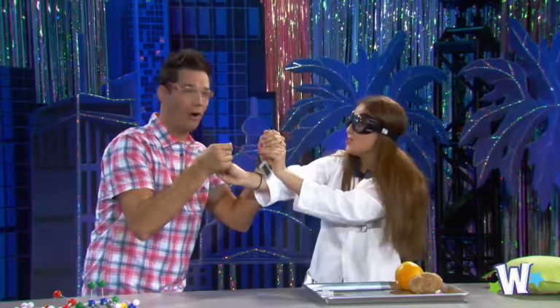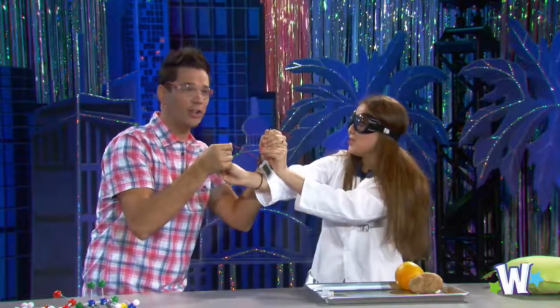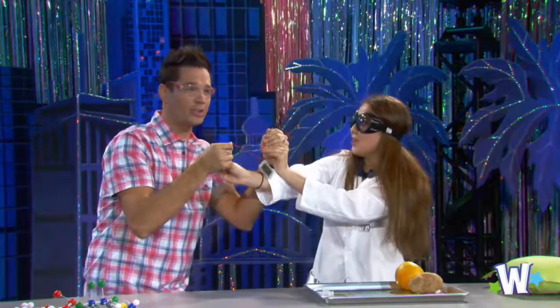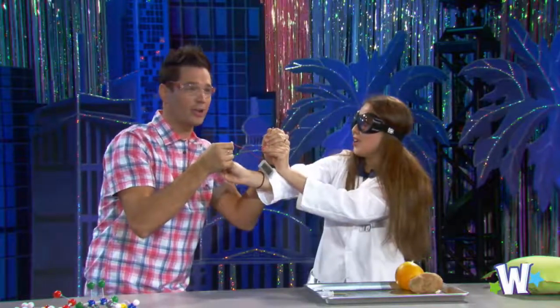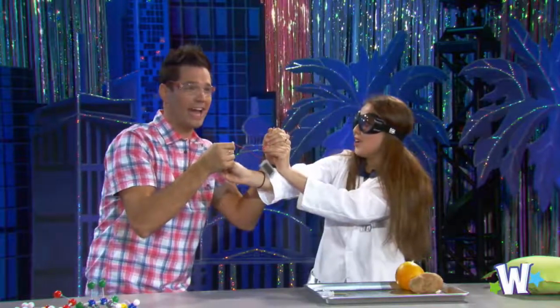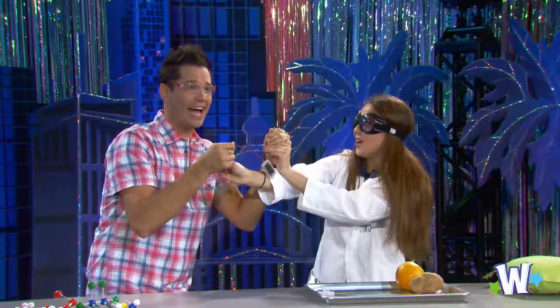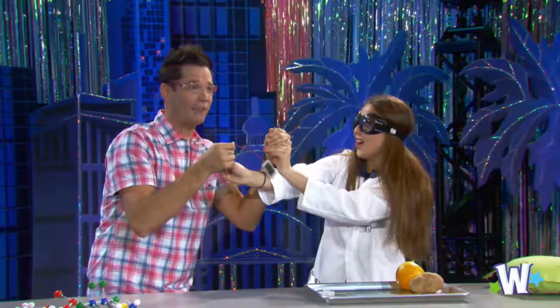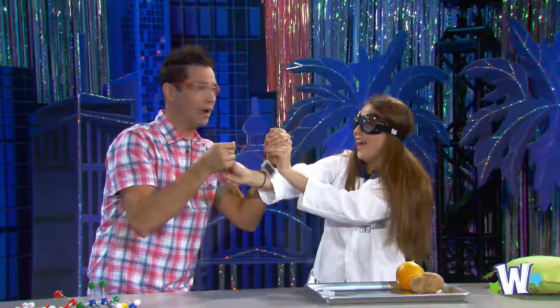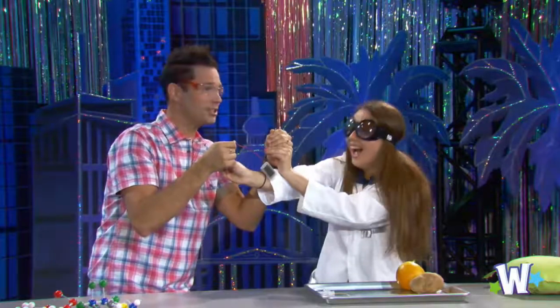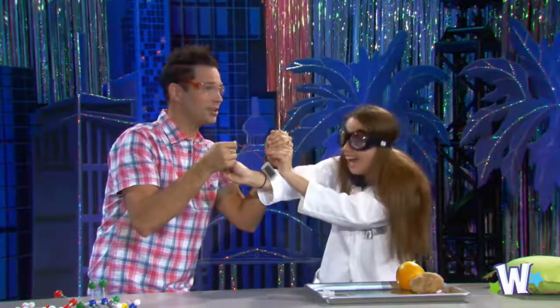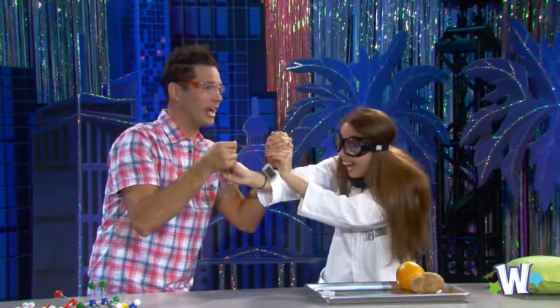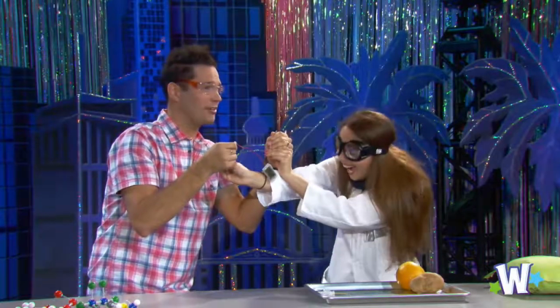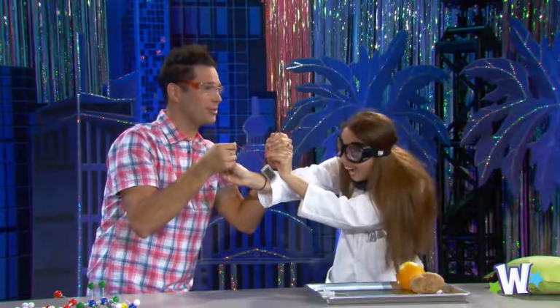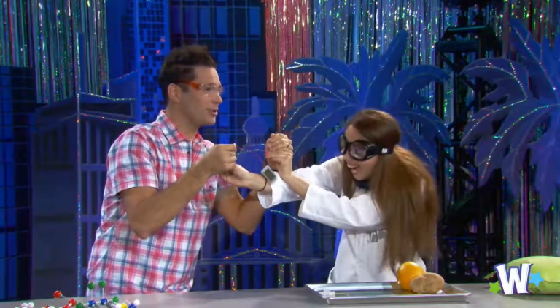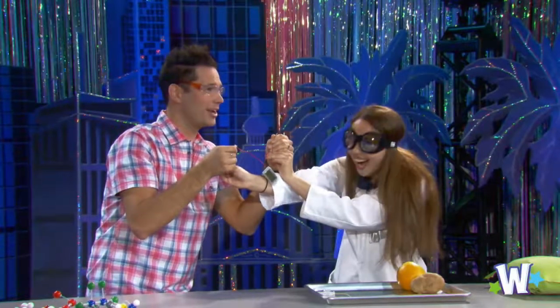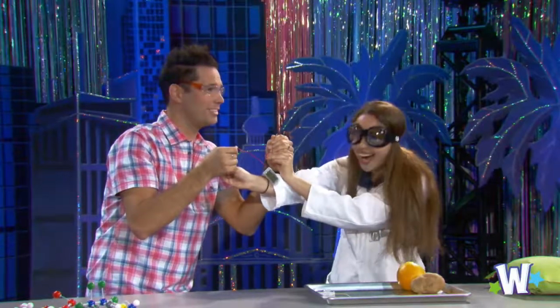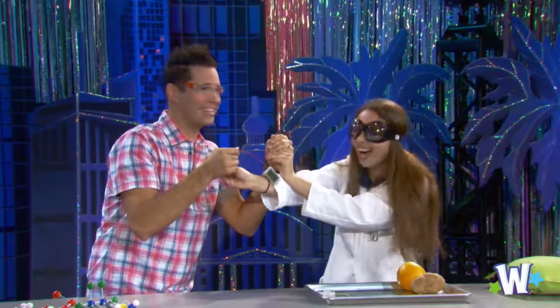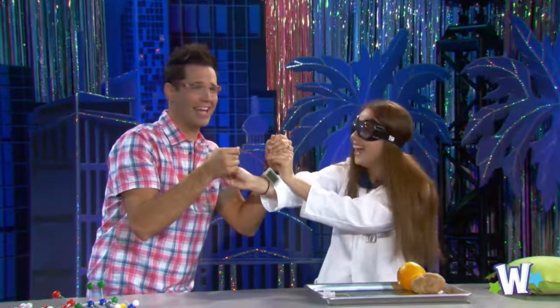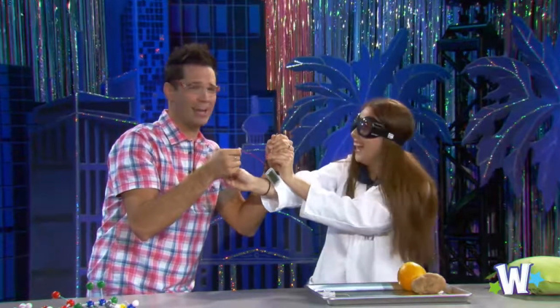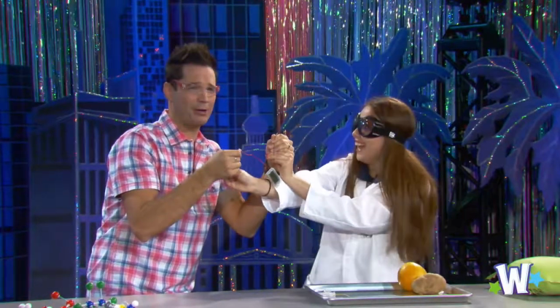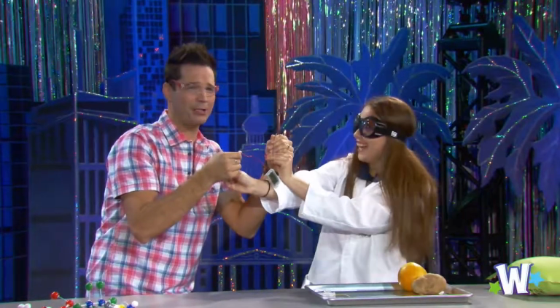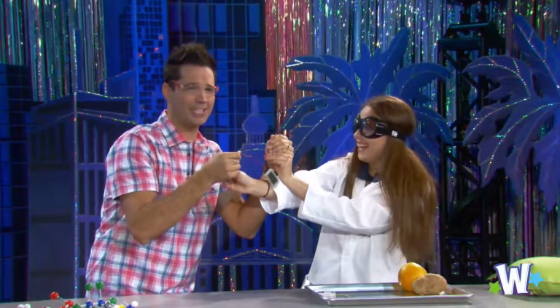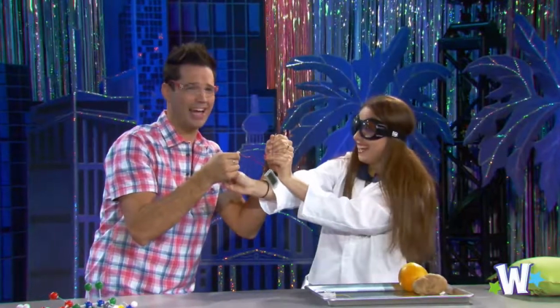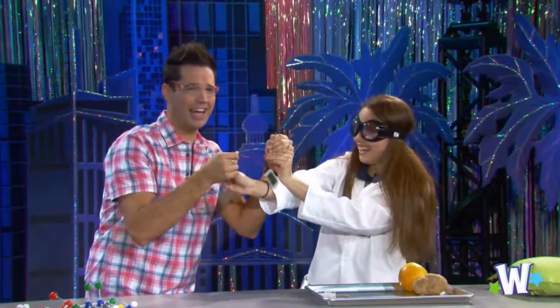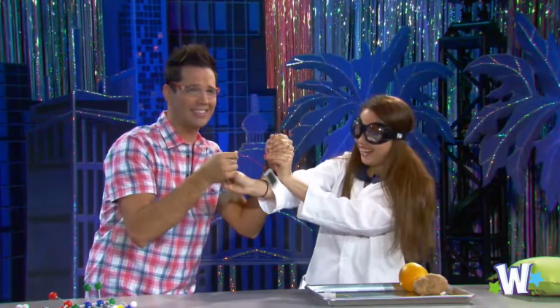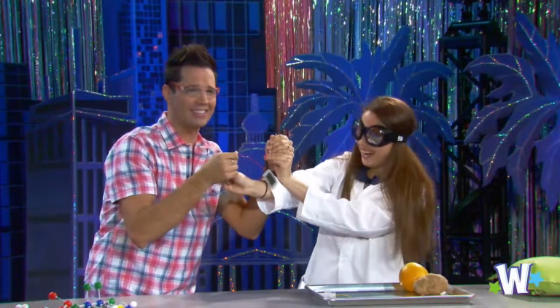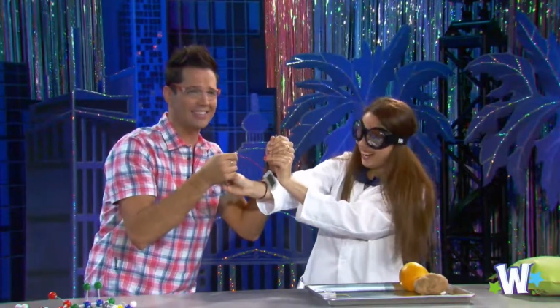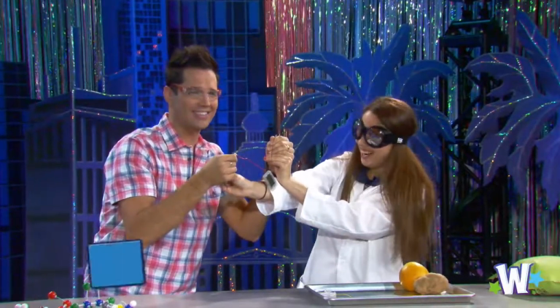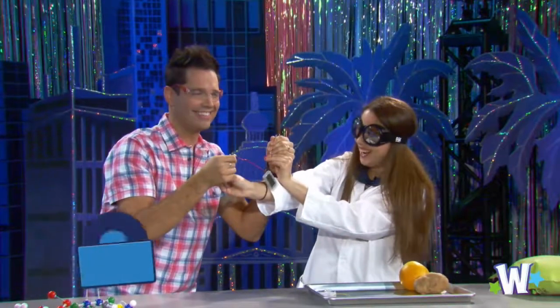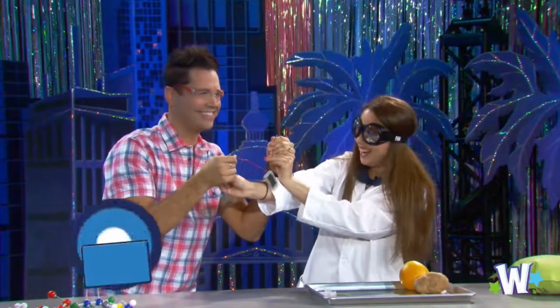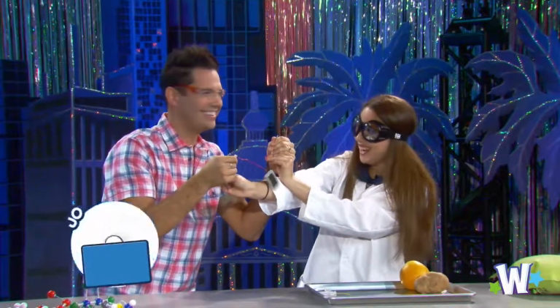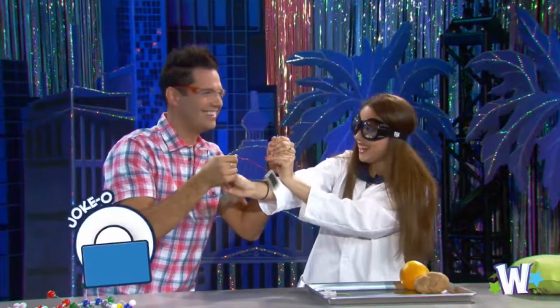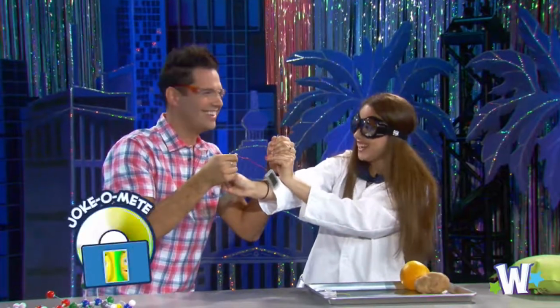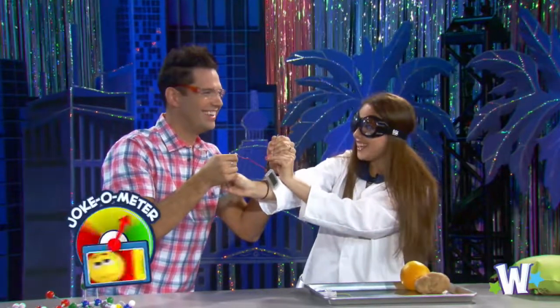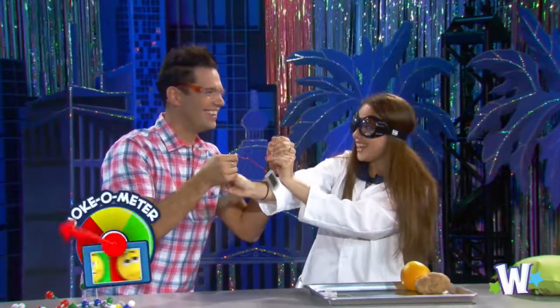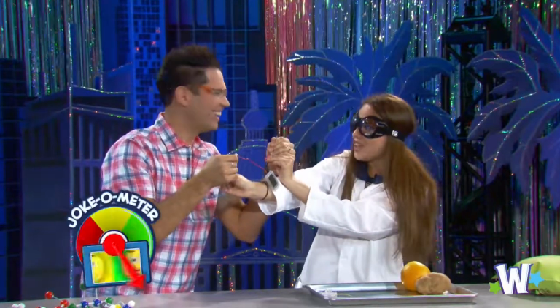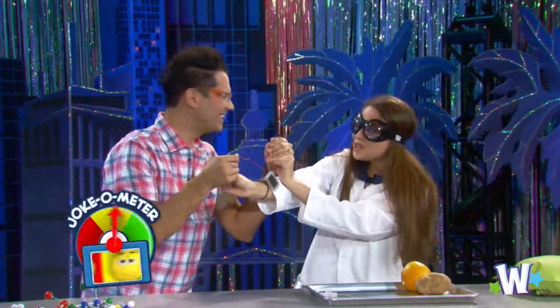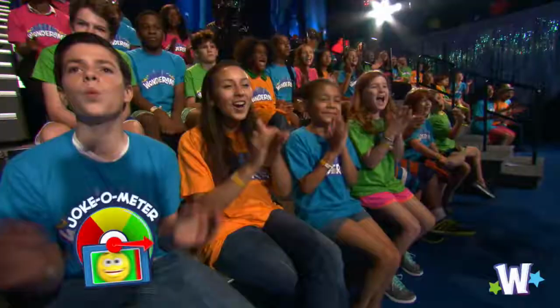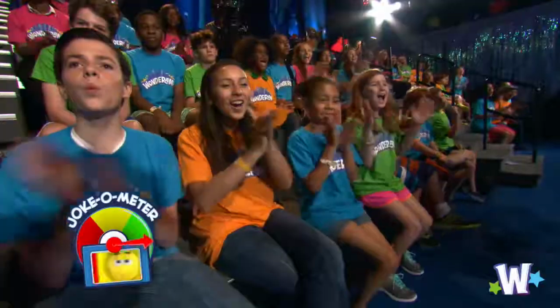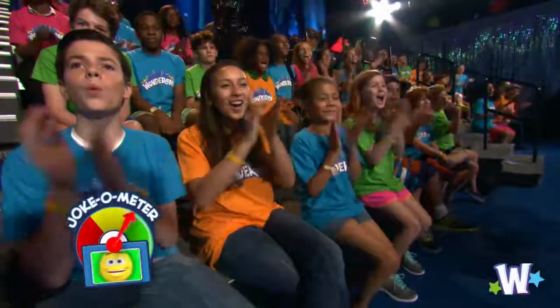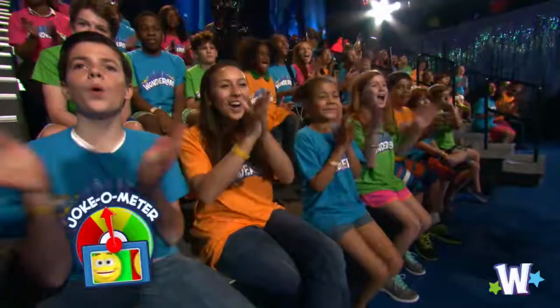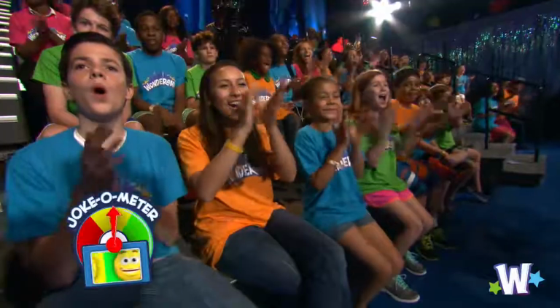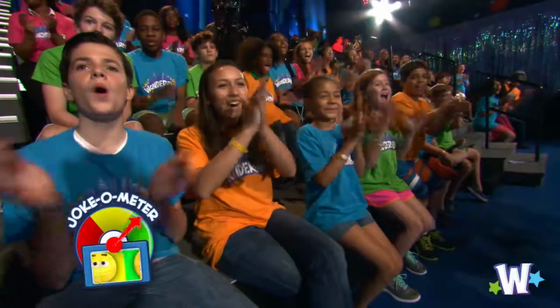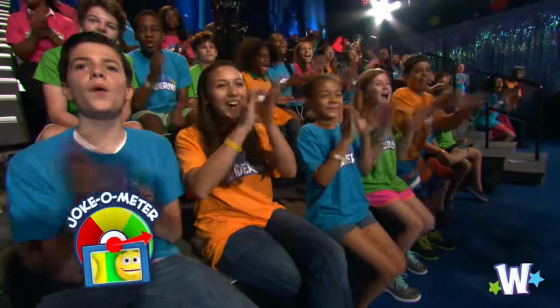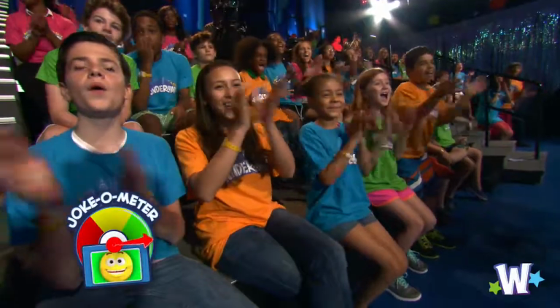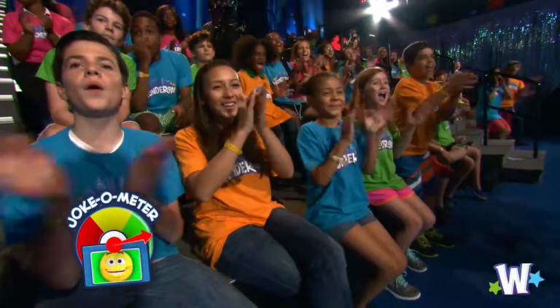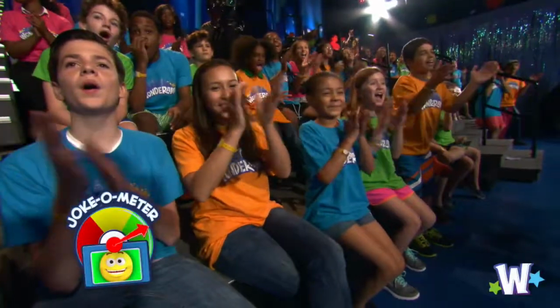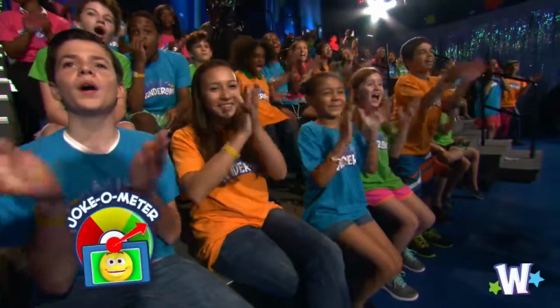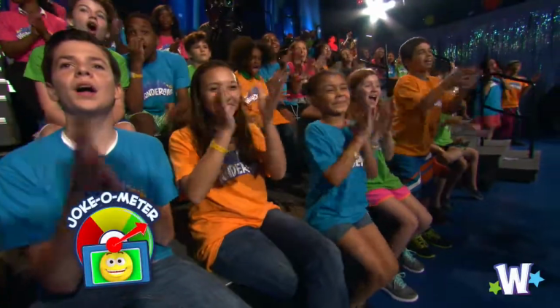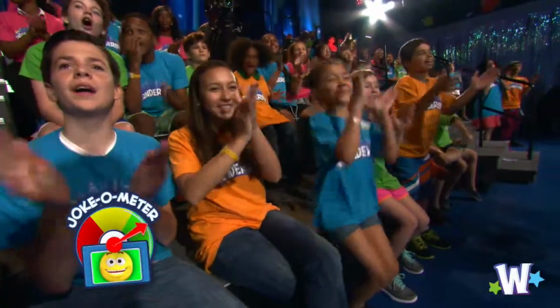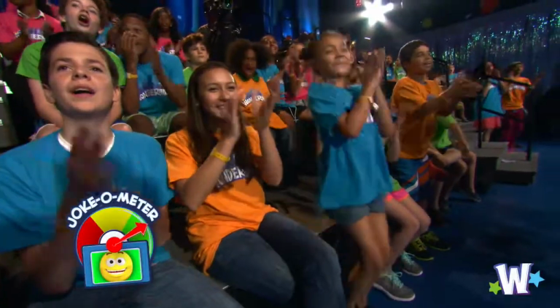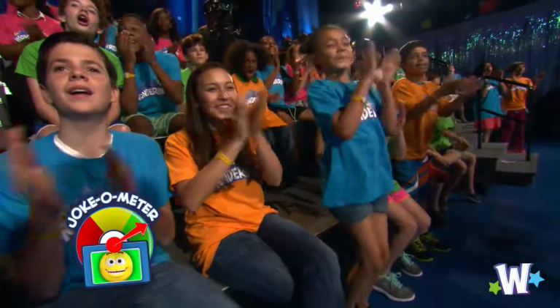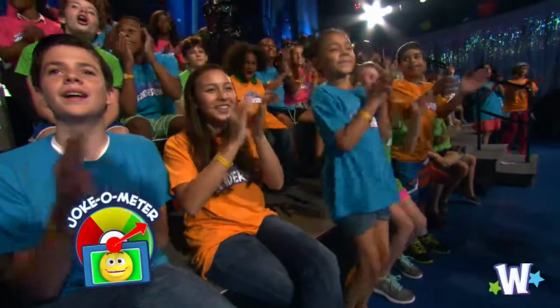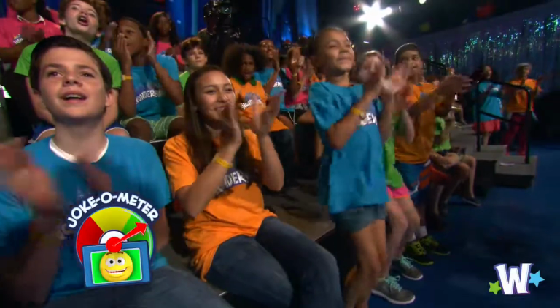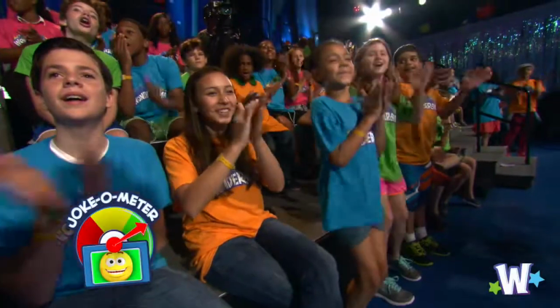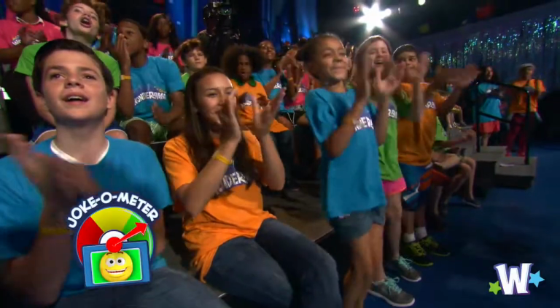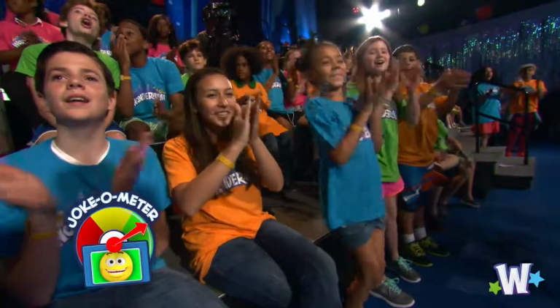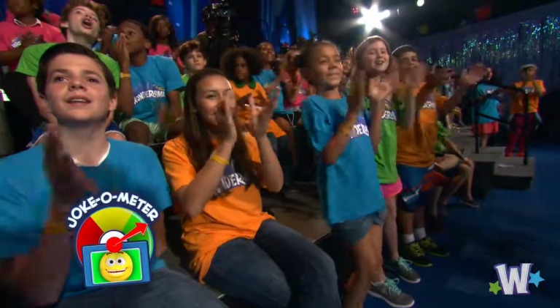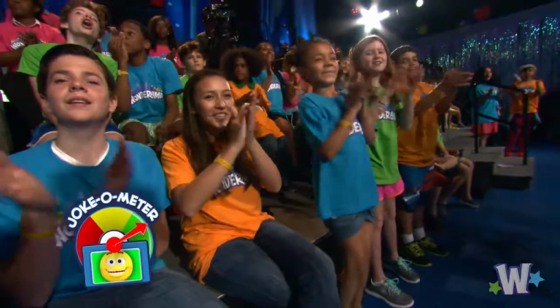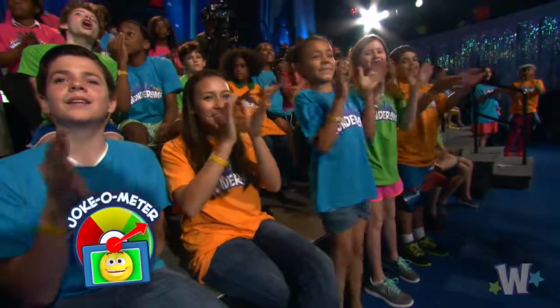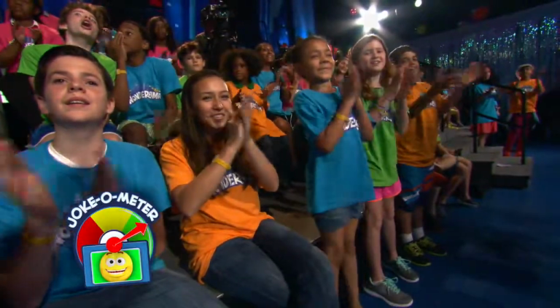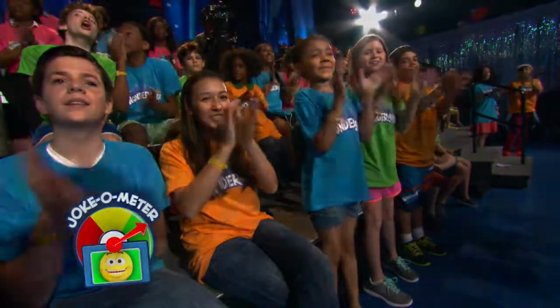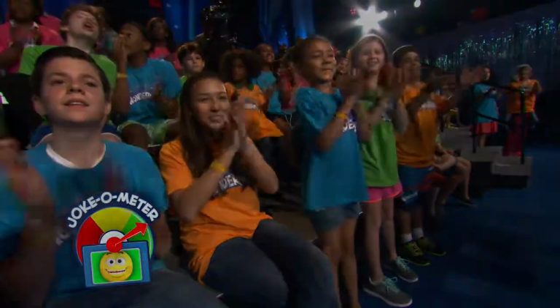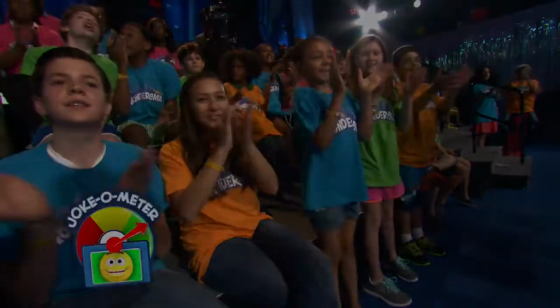Orange you glad Rachel came to join us today in Cool Science? Thanks so much, Rachel. Science is cool.